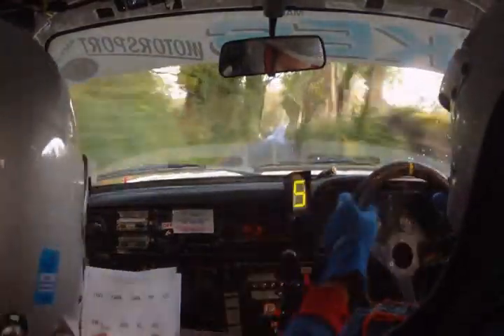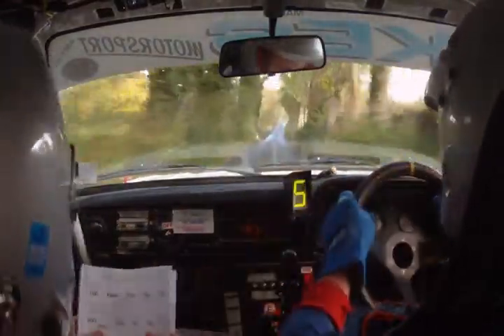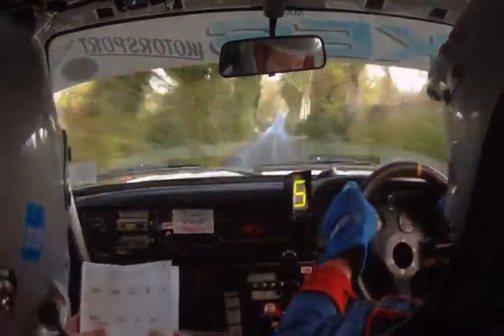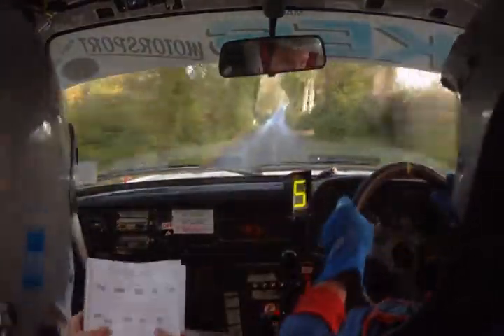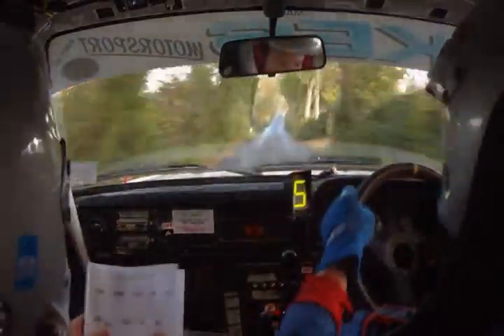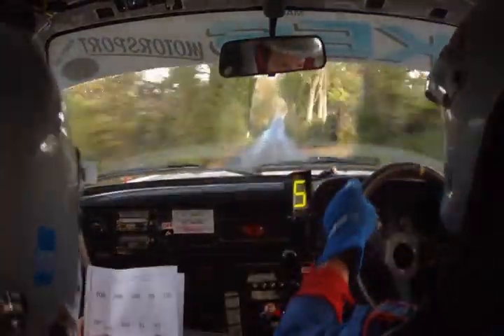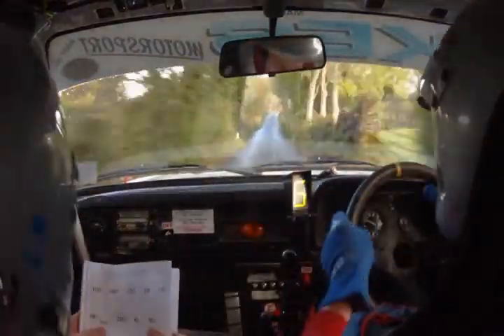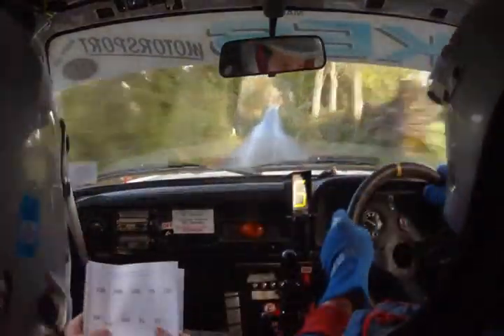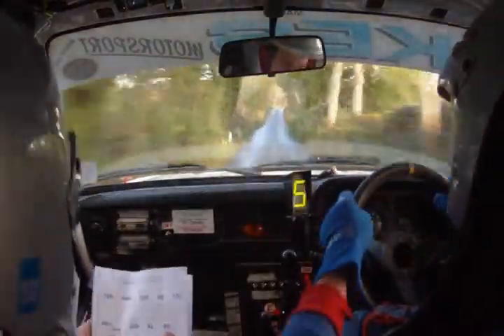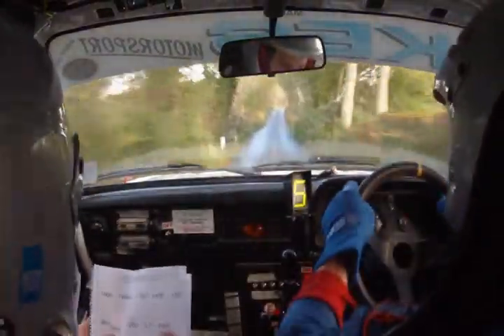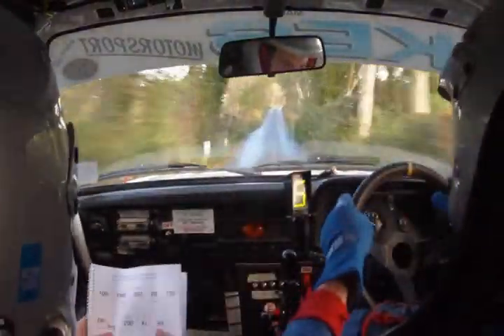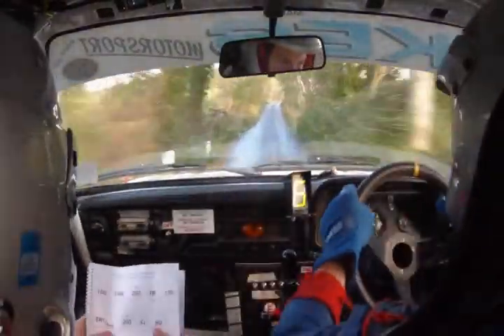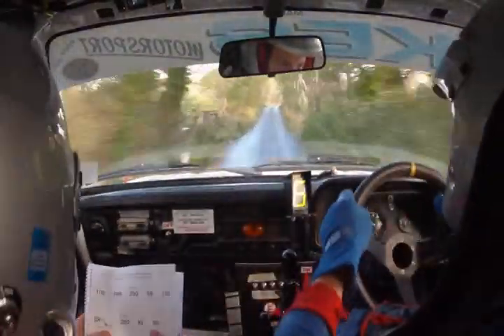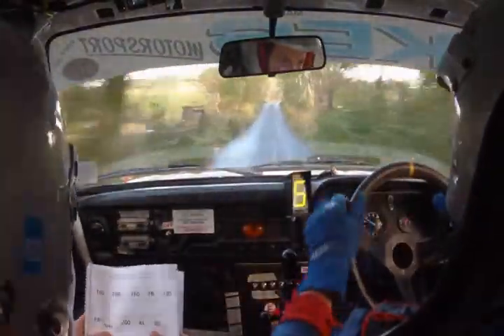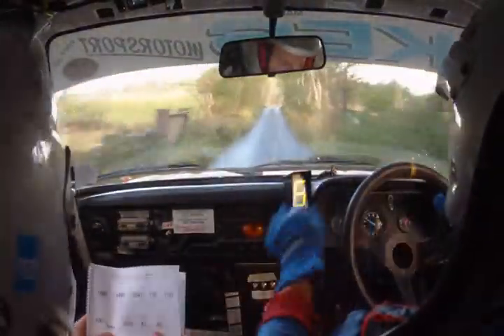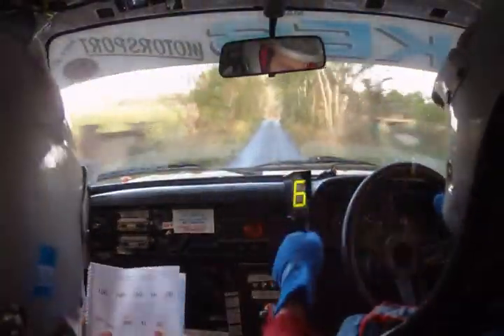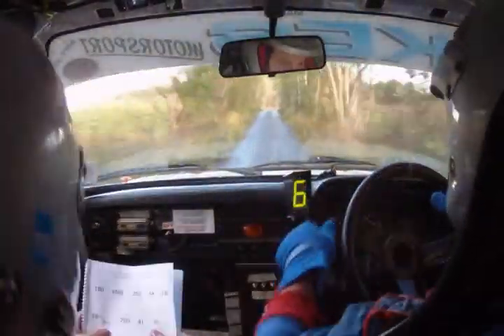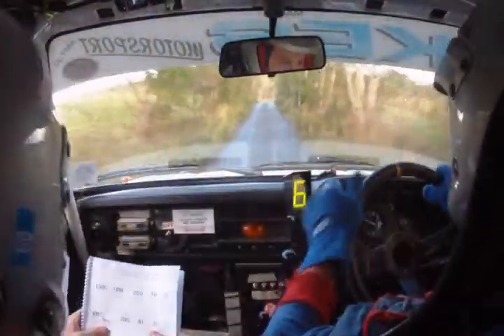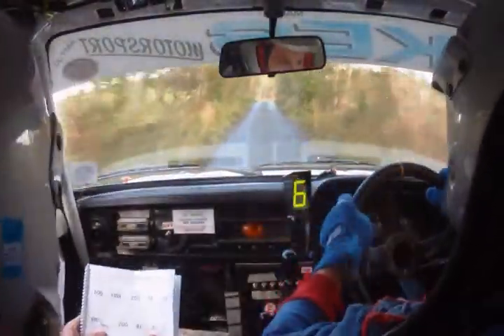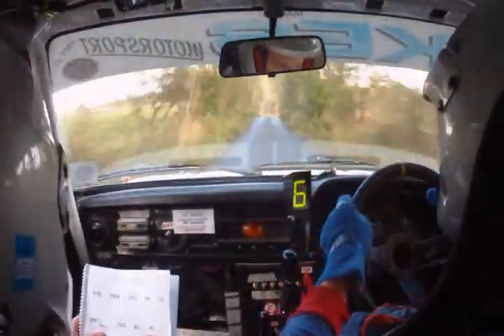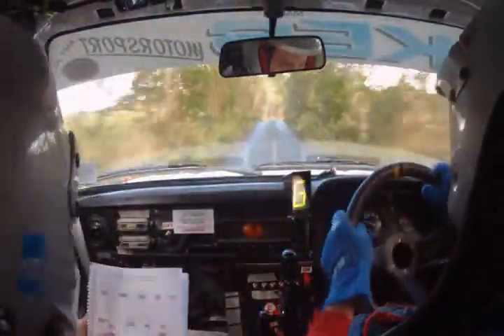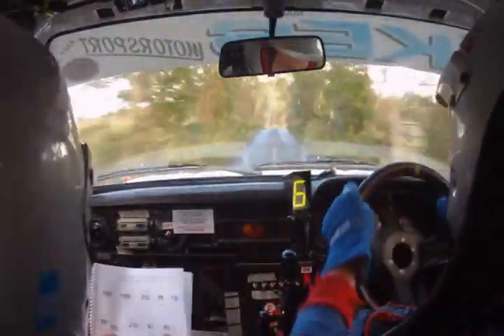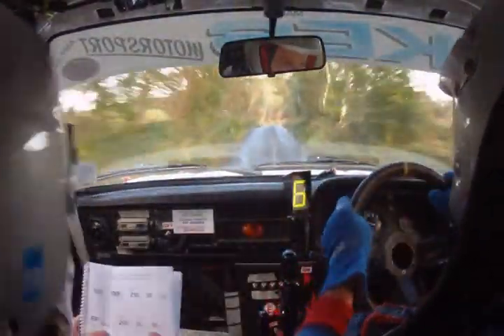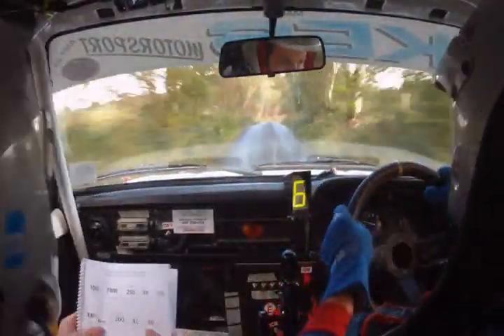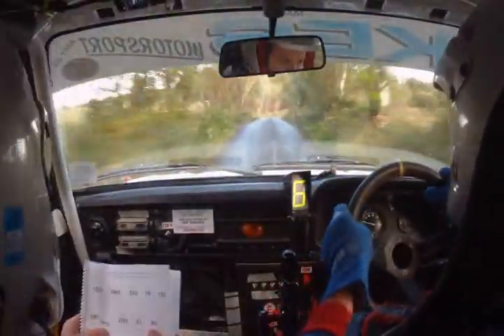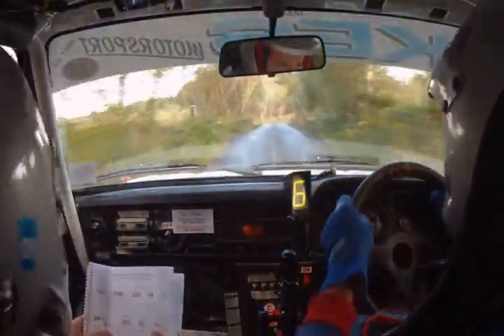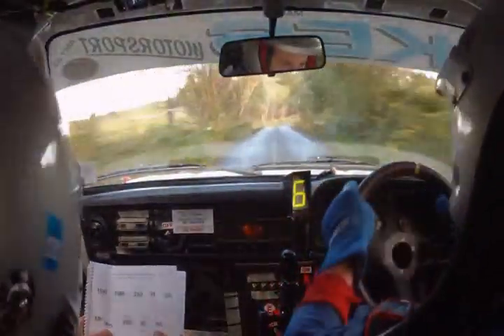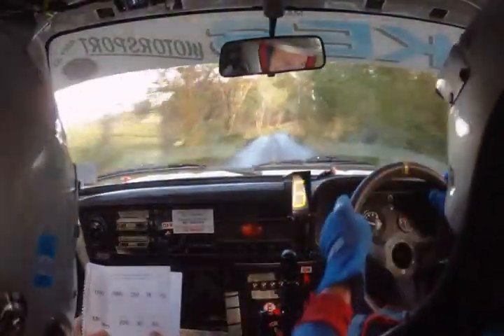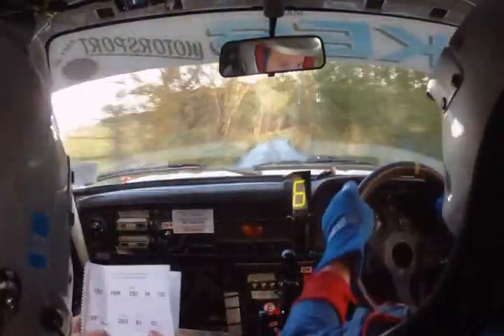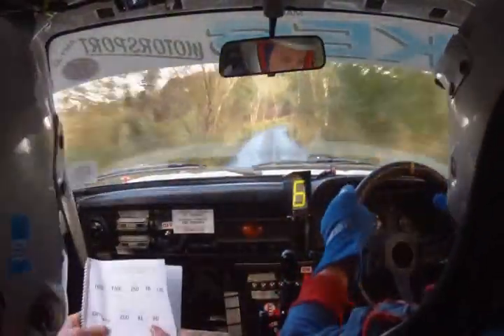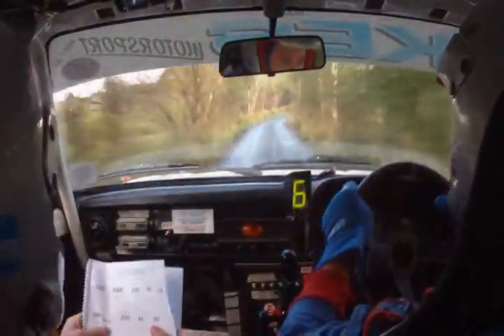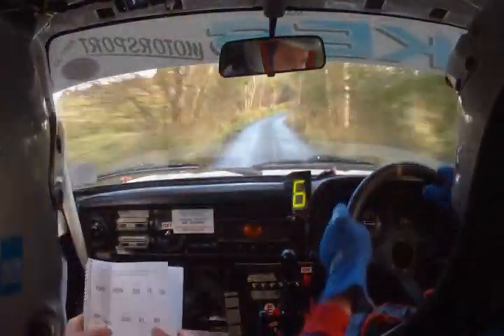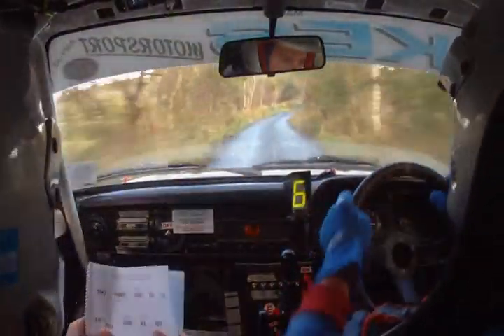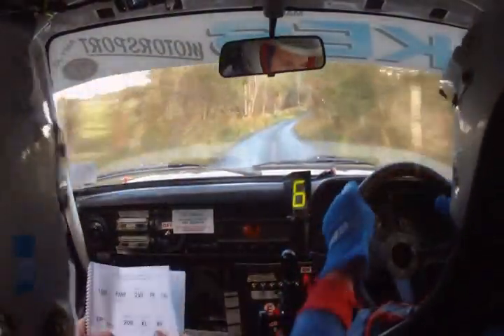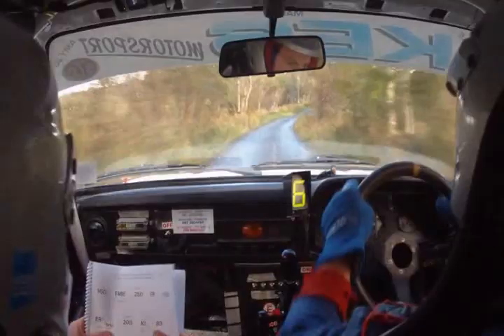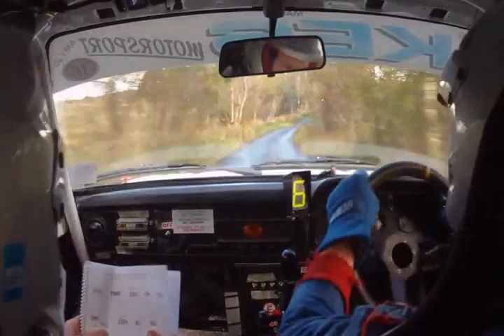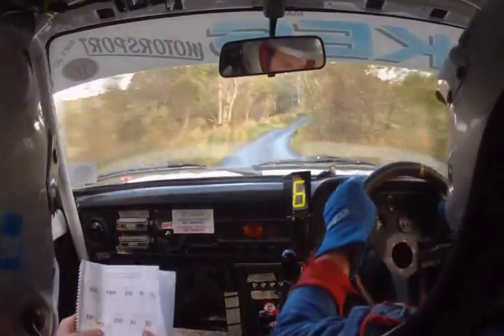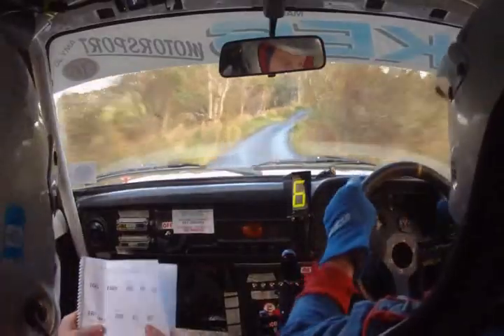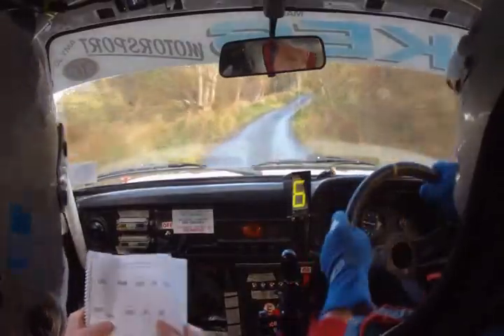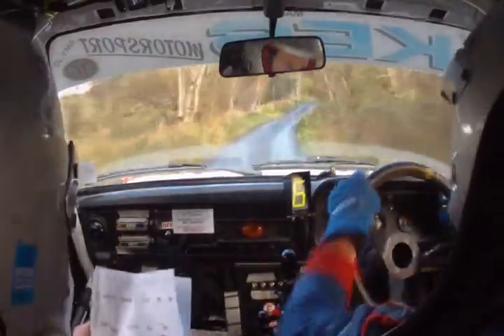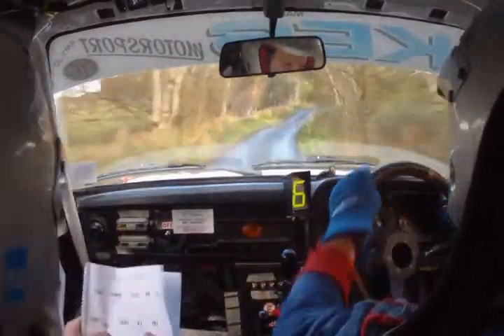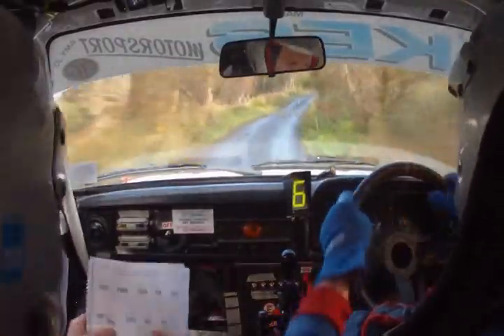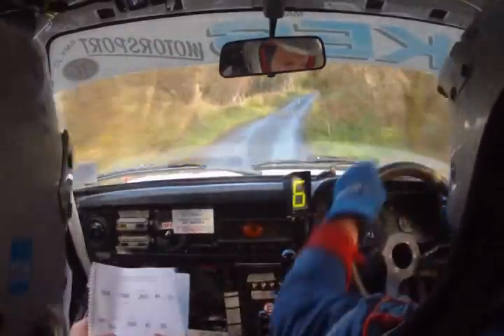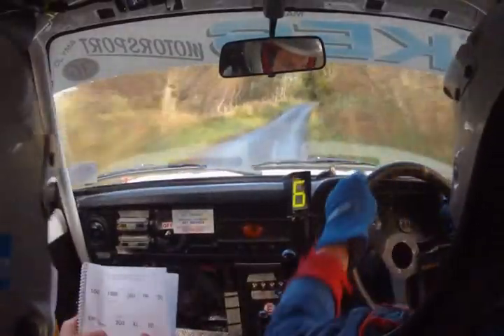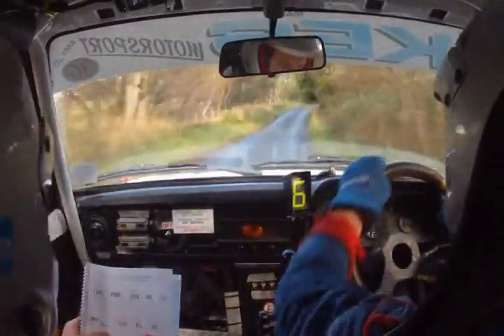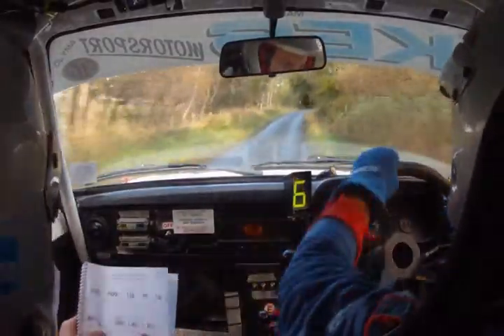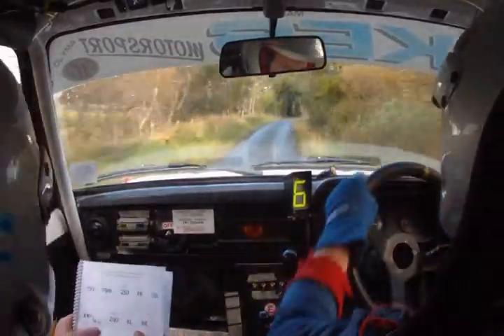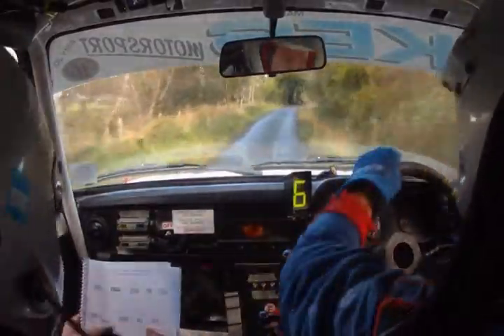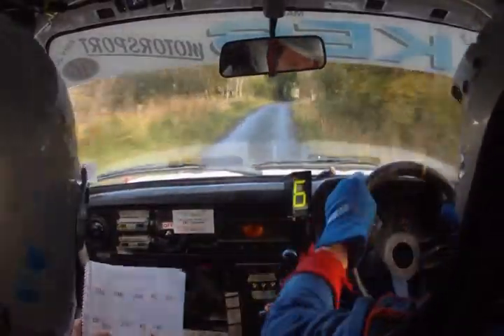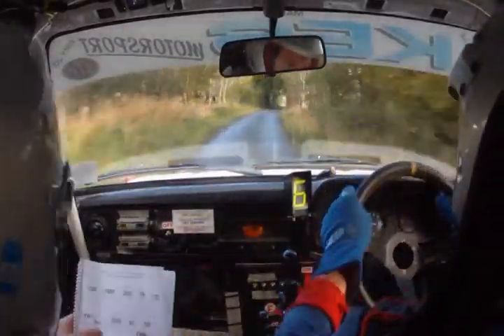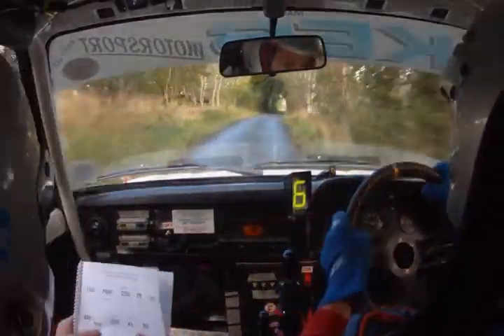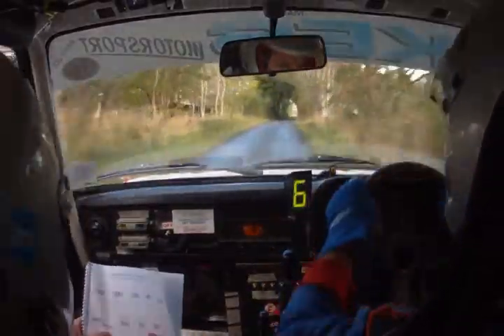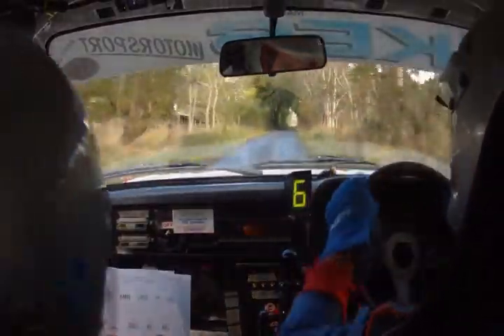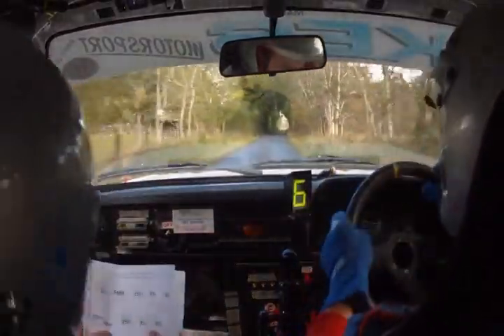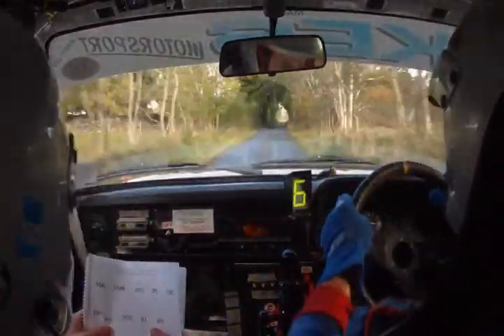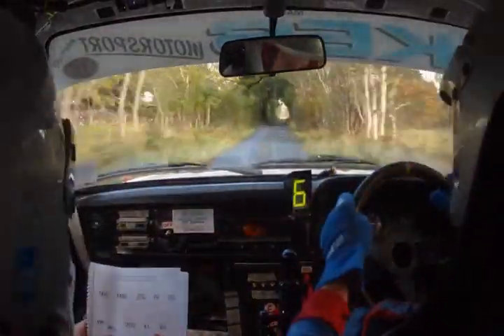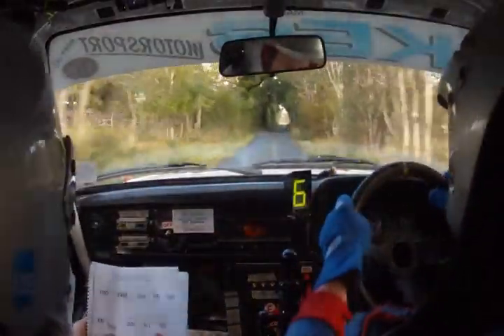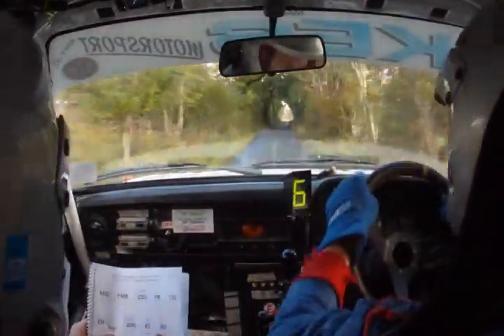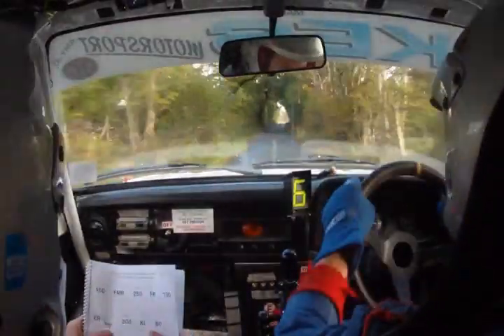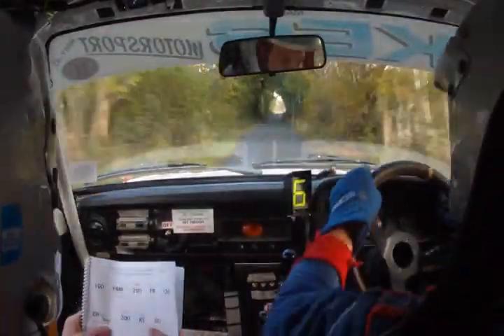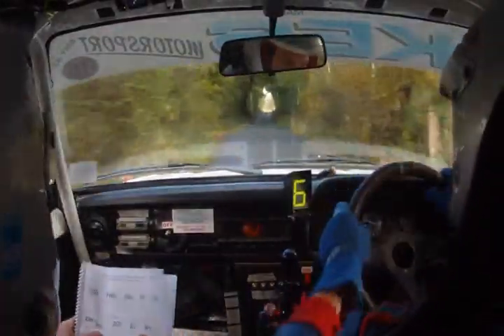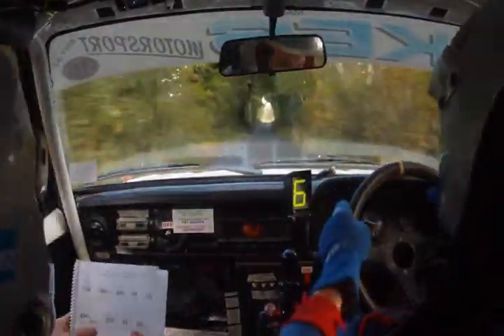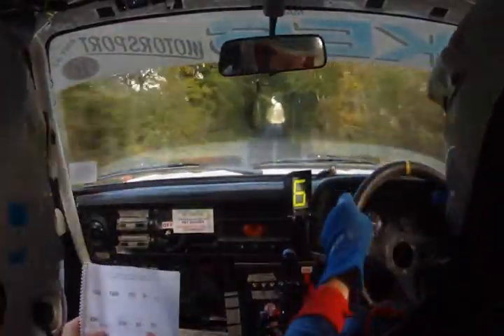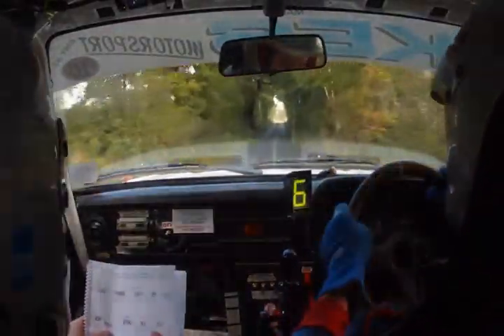Flat easy right, plus over bump, 200 up the middle. 200 up the middle. And K left to the chevron.